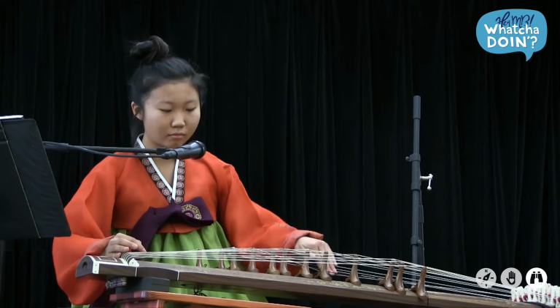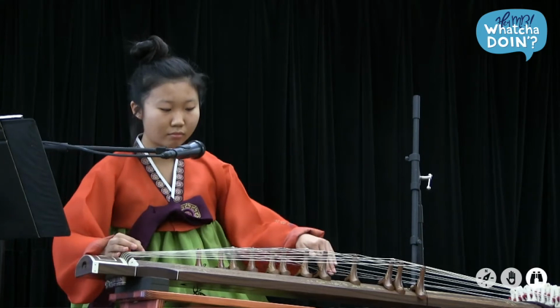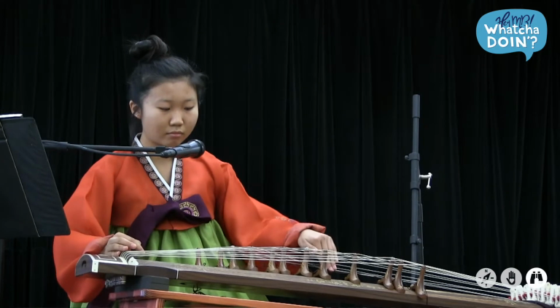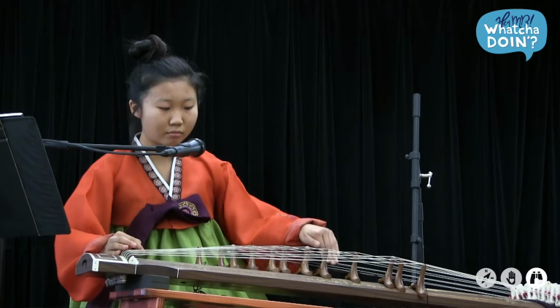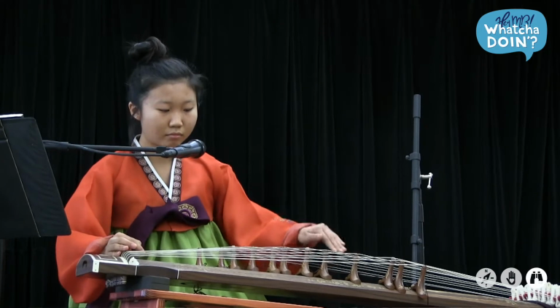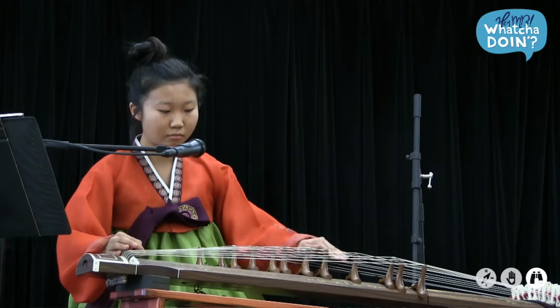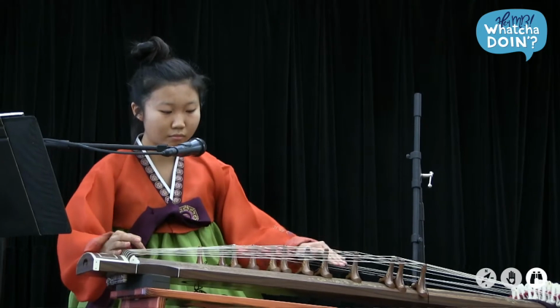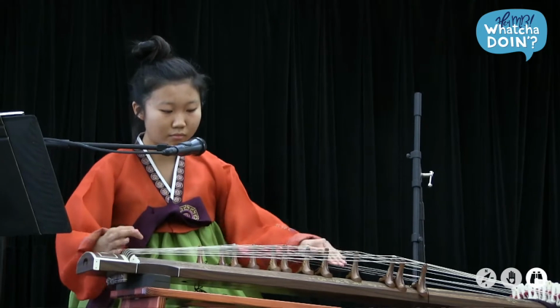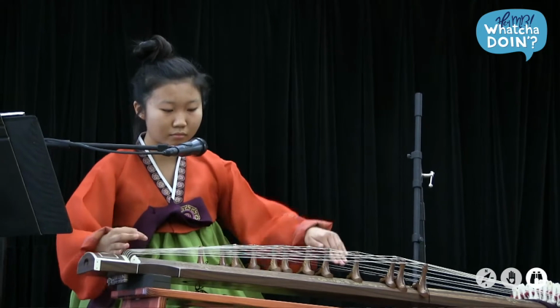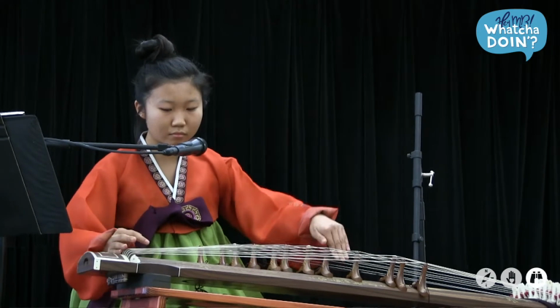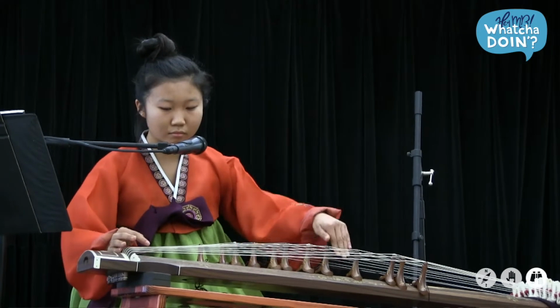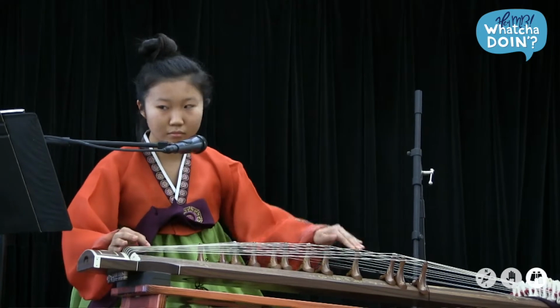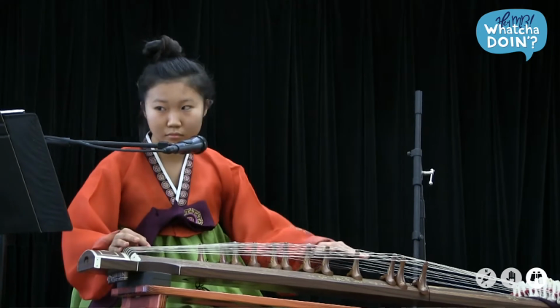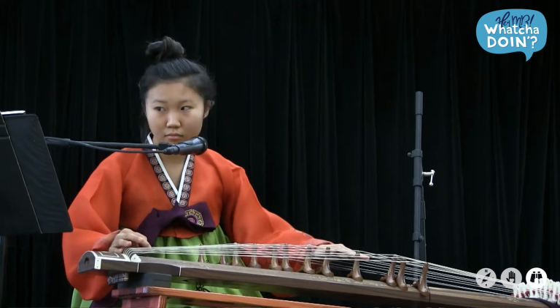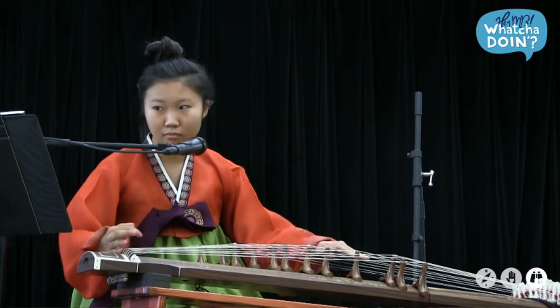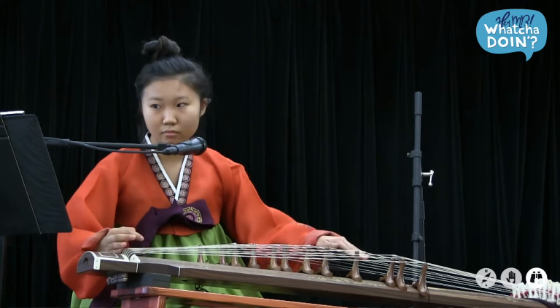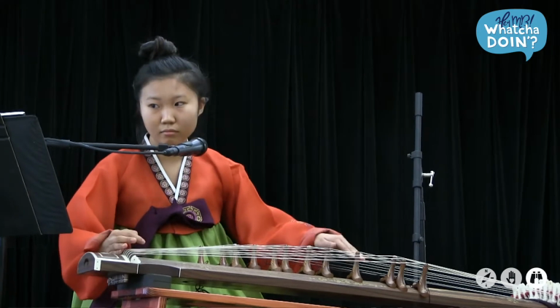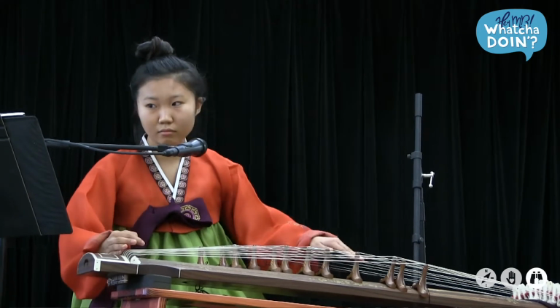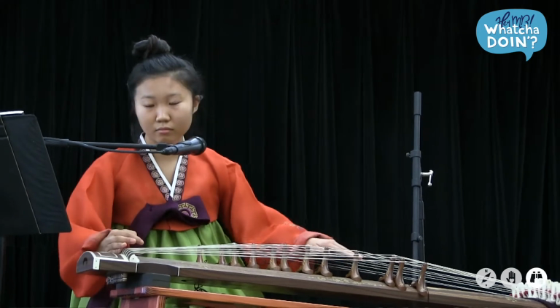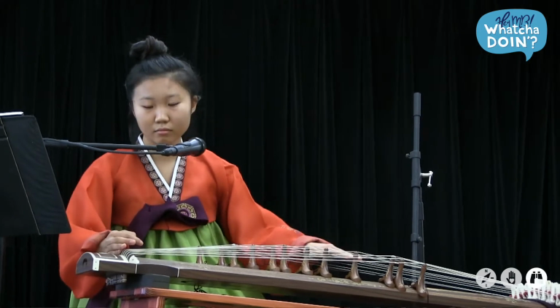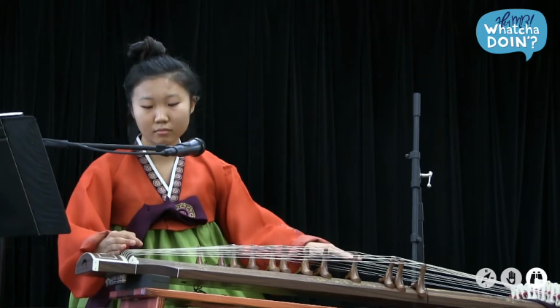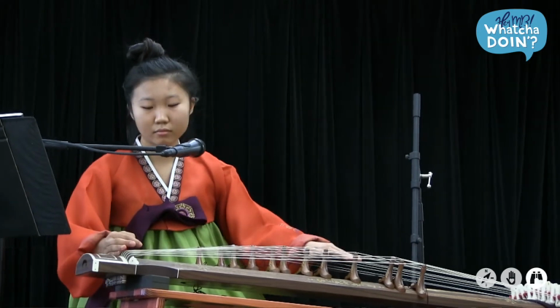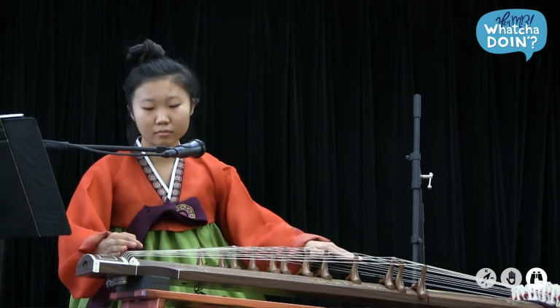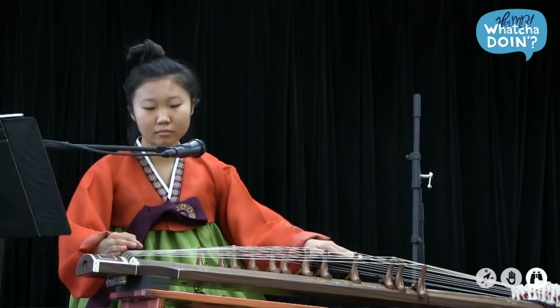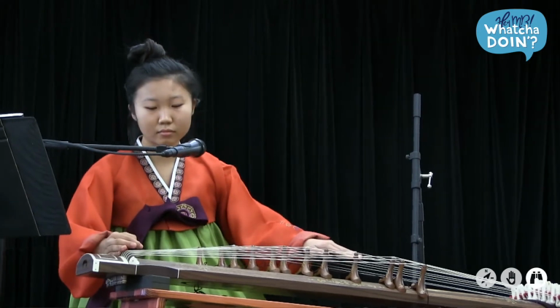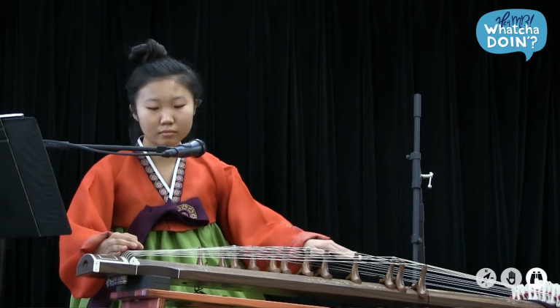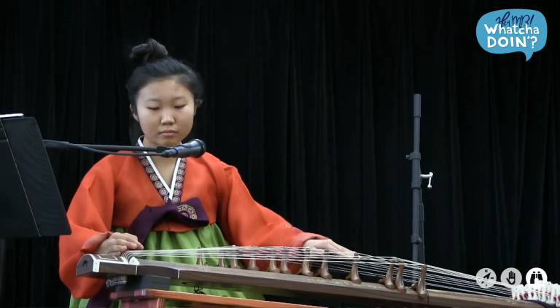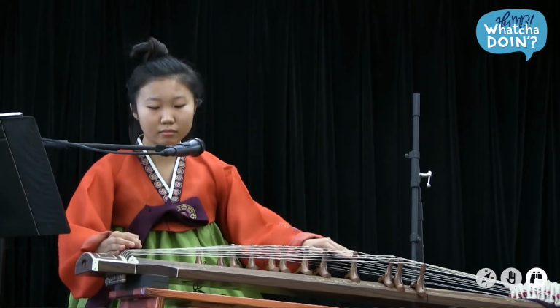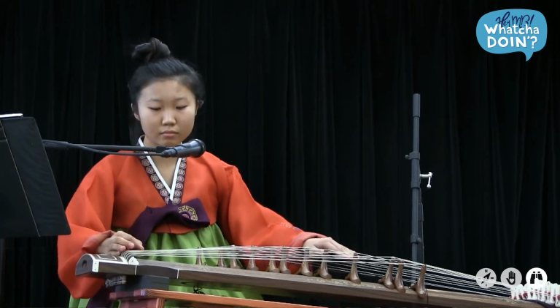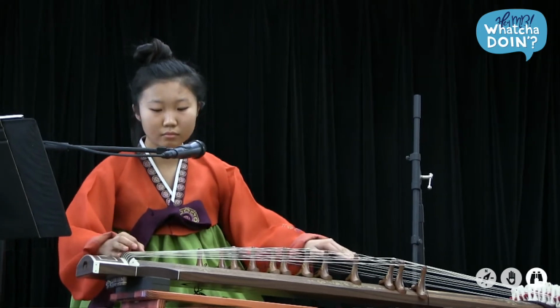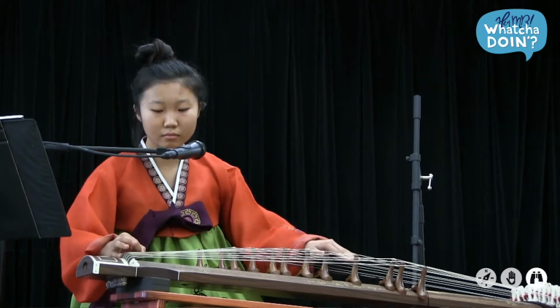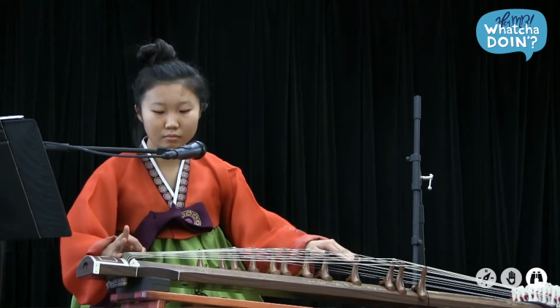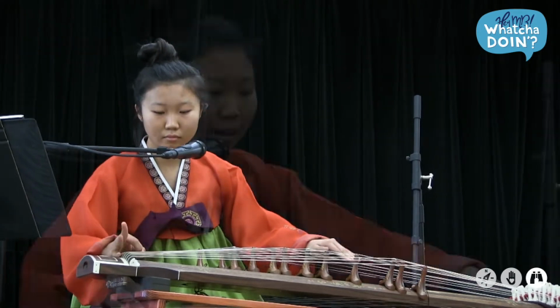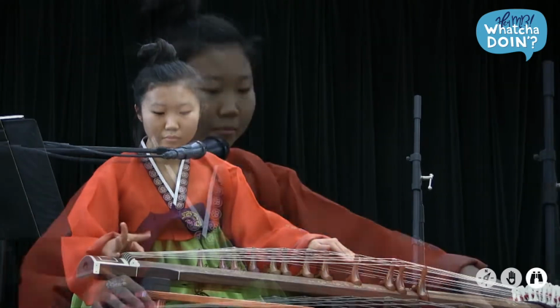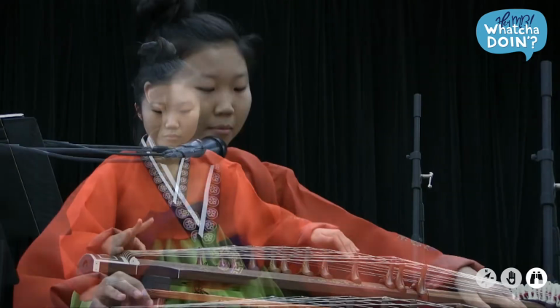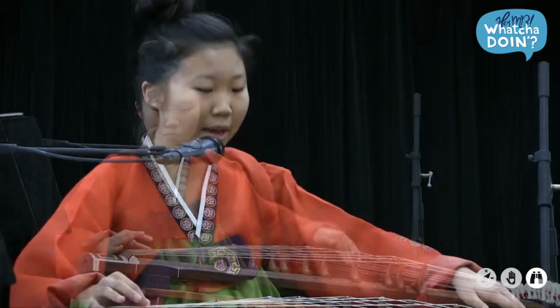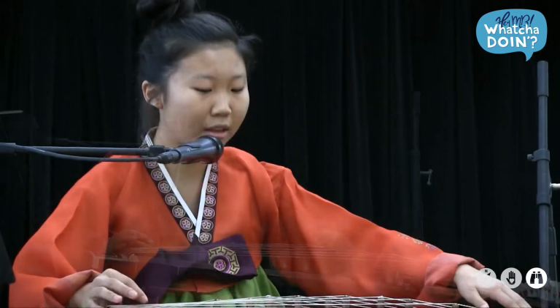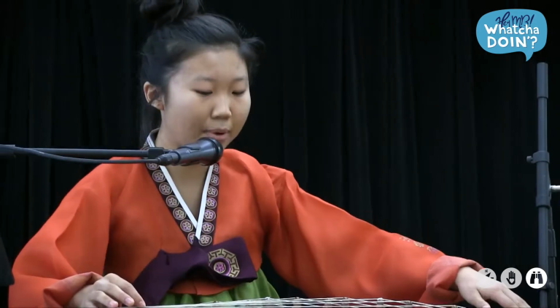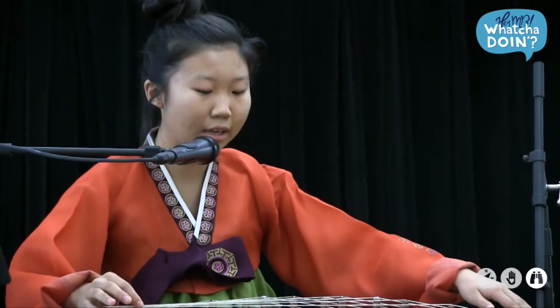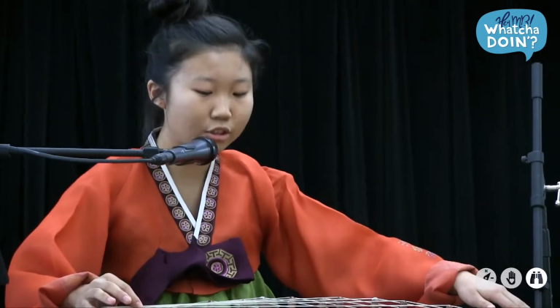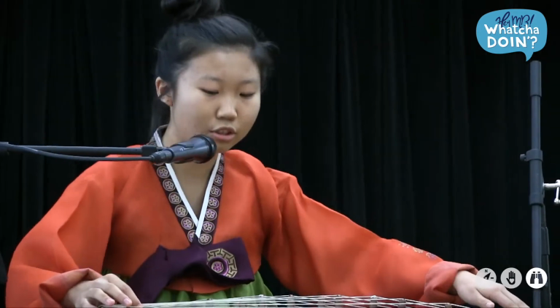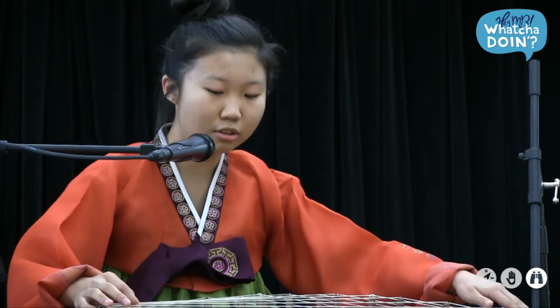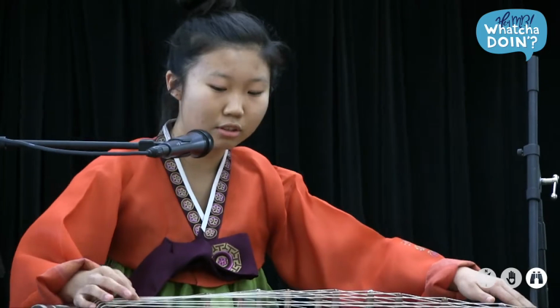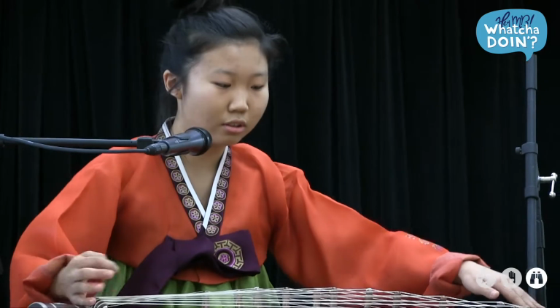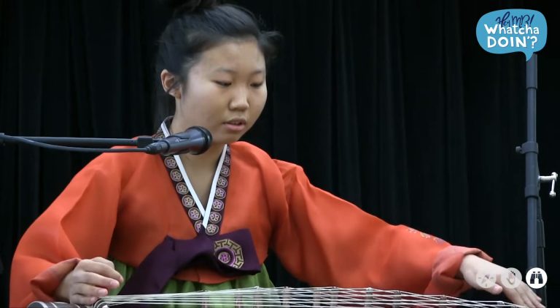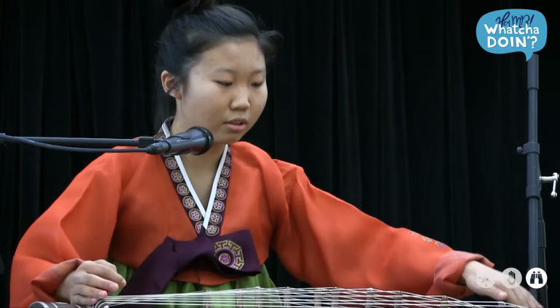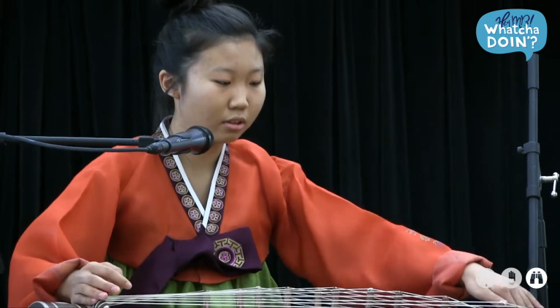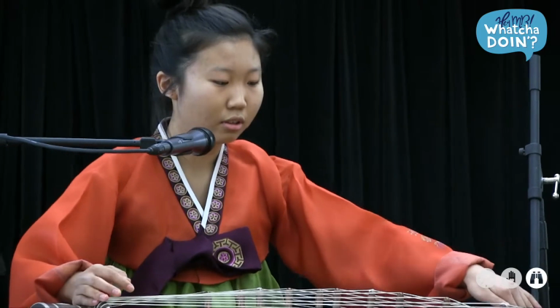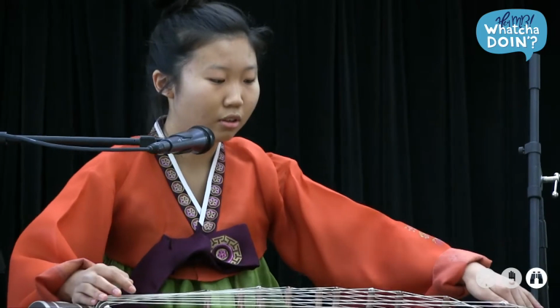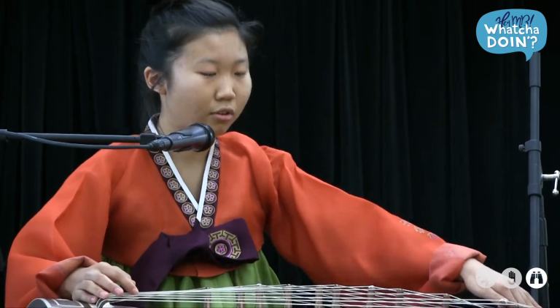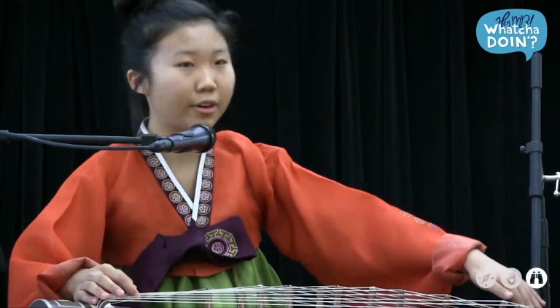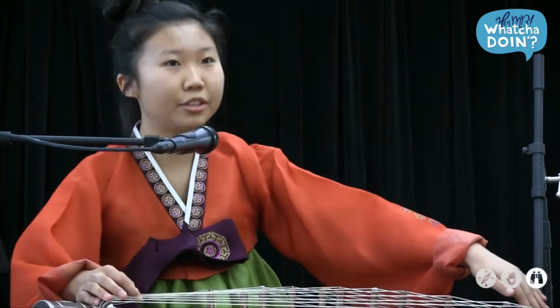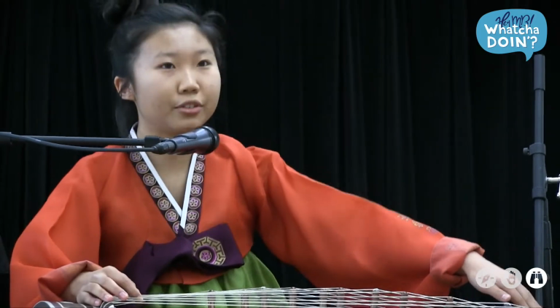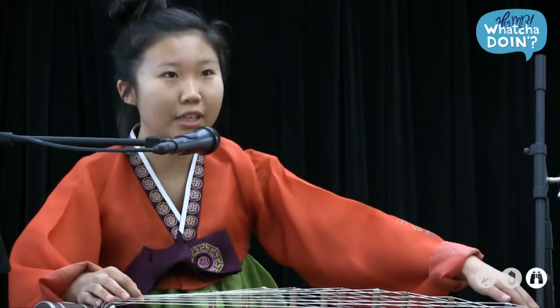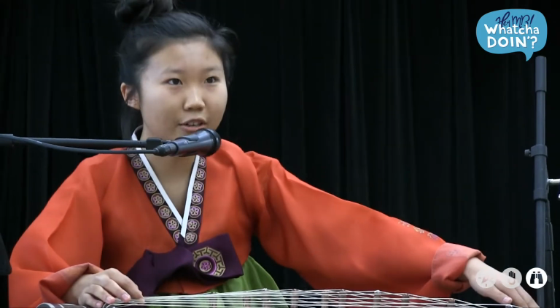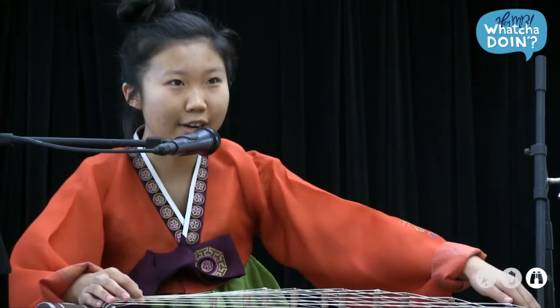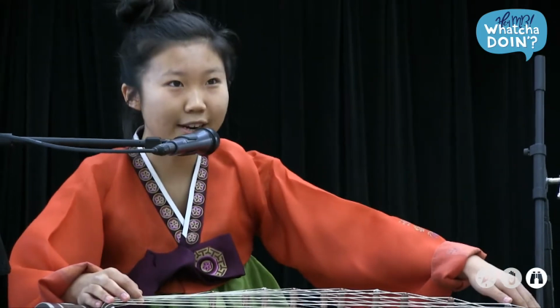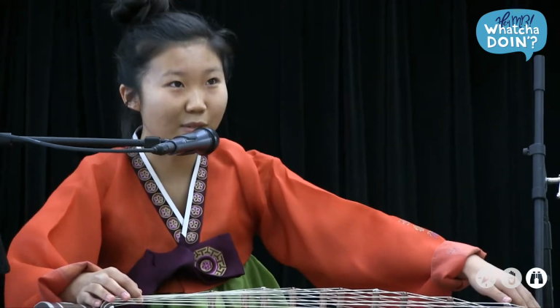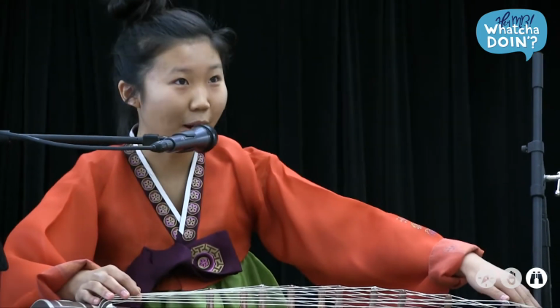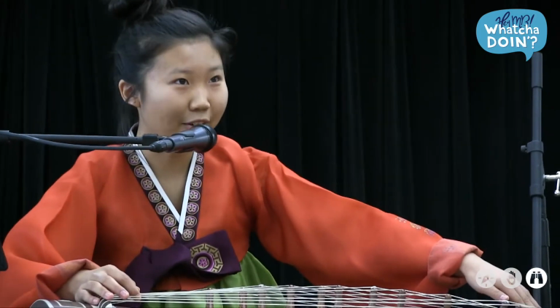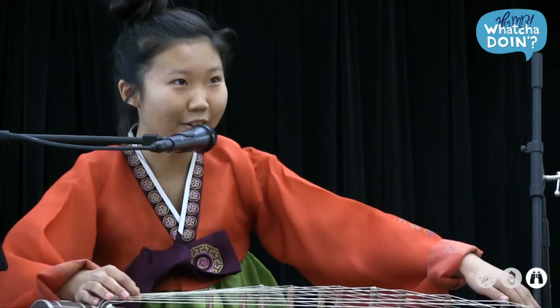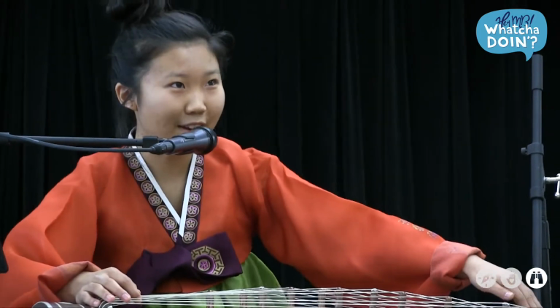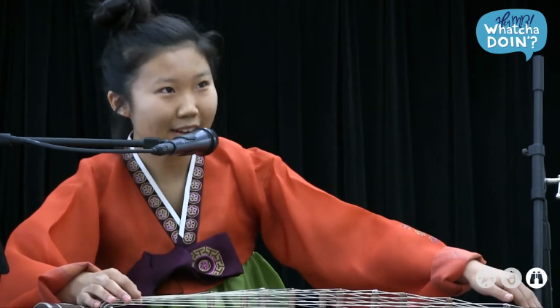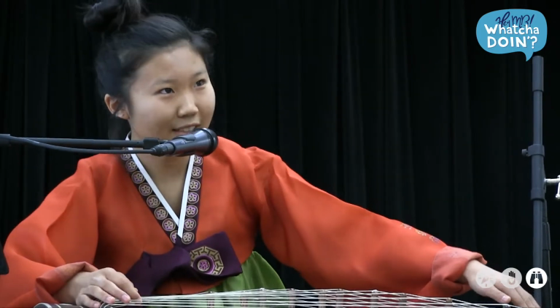The right hand is used to pluck, and the left hand is used to either bend the pitch or create a vibrato effect.